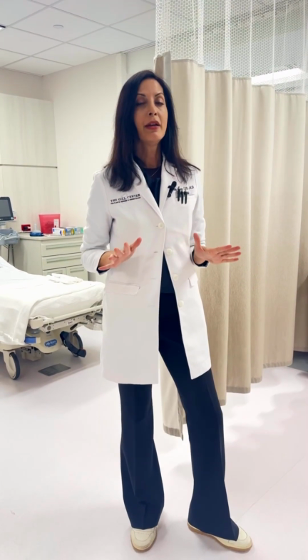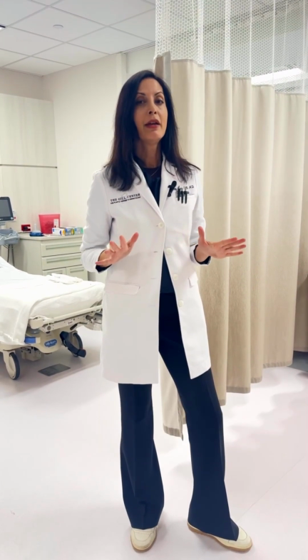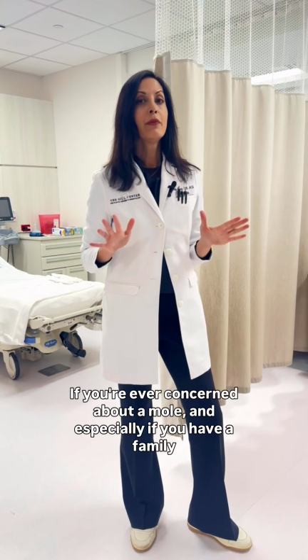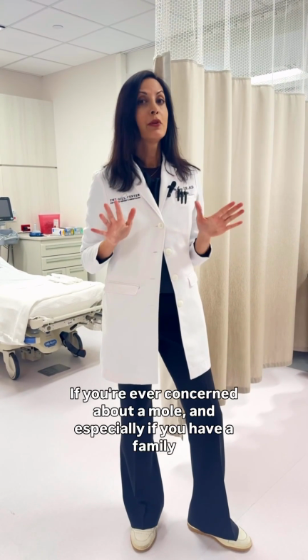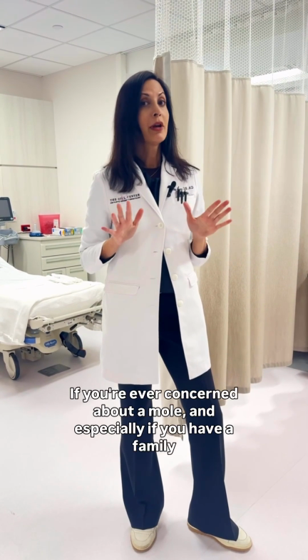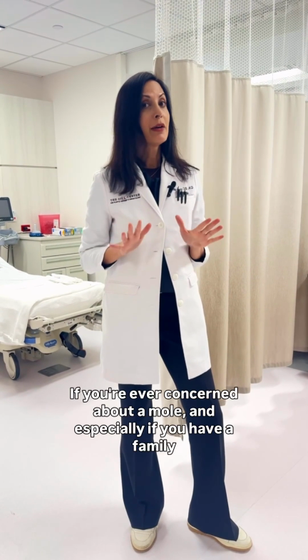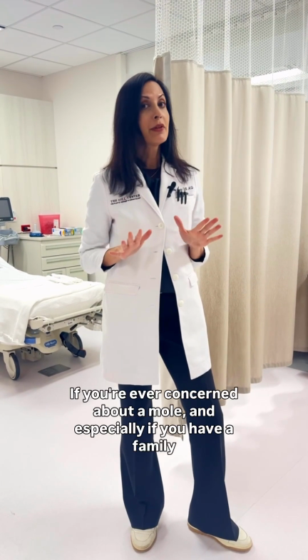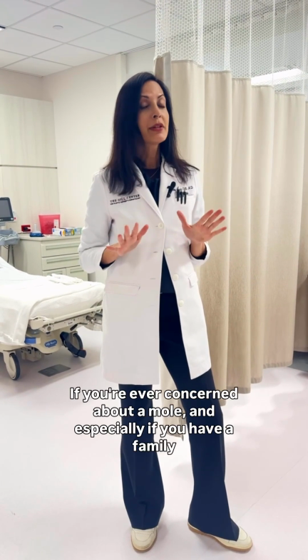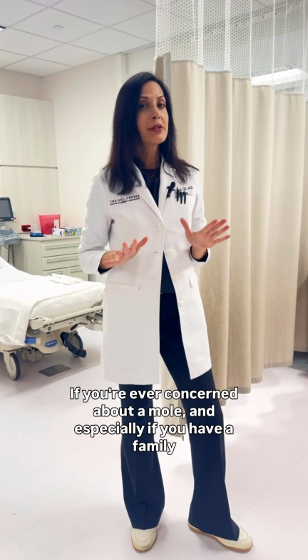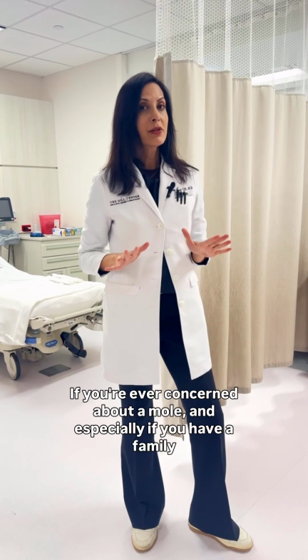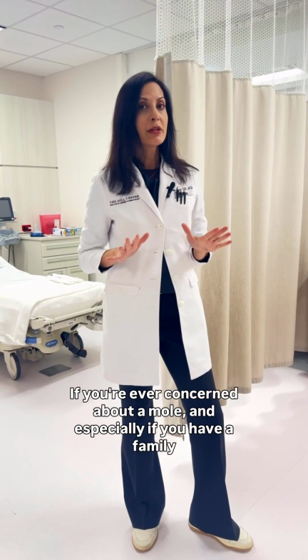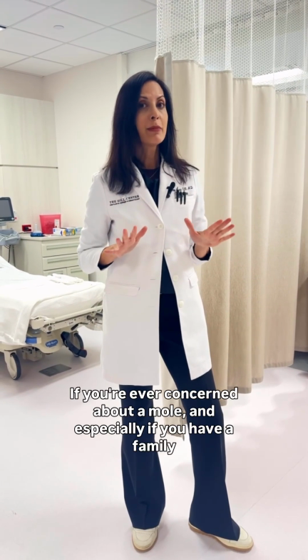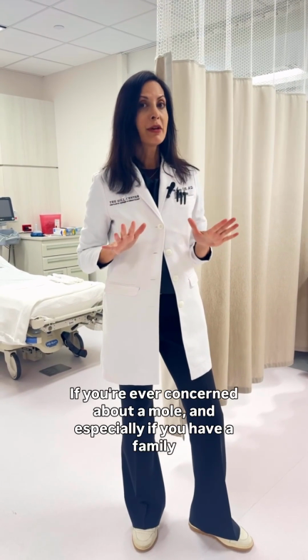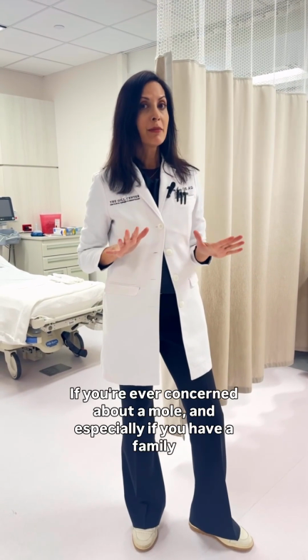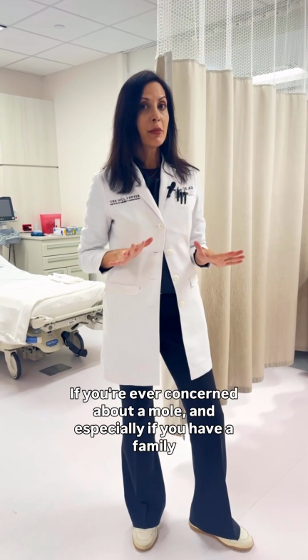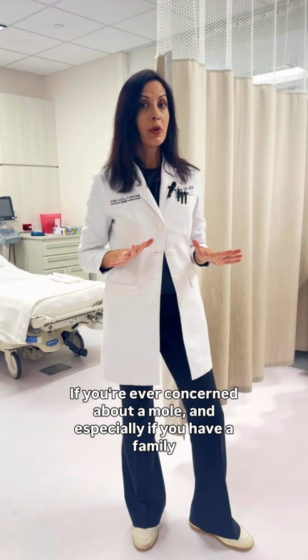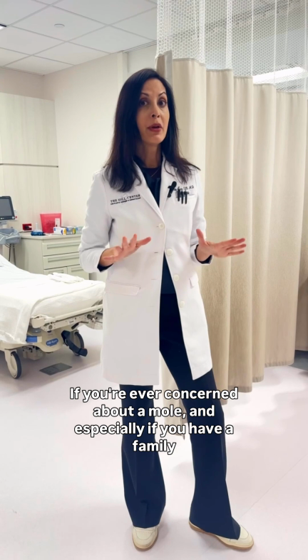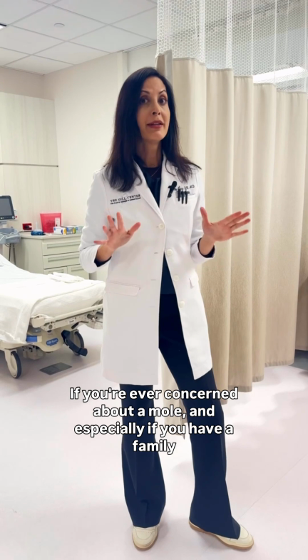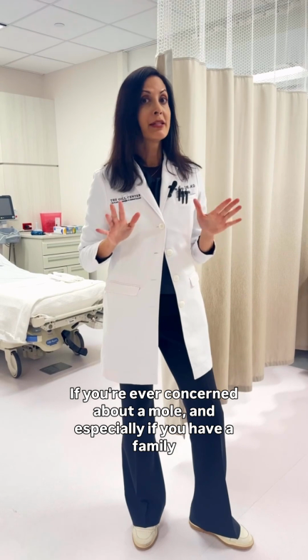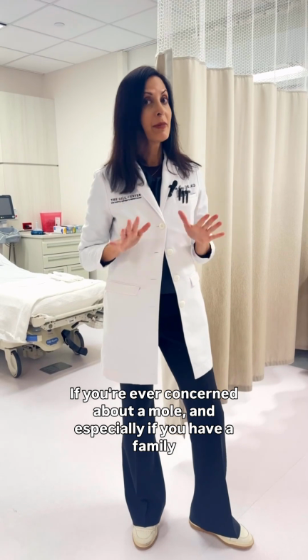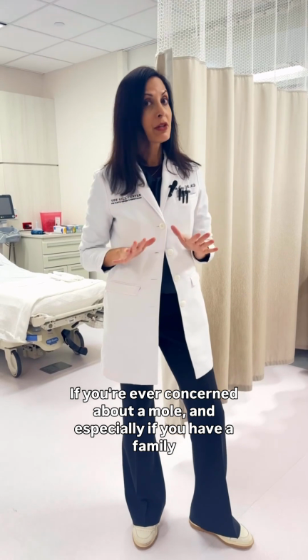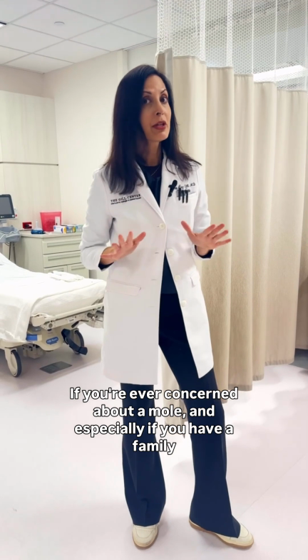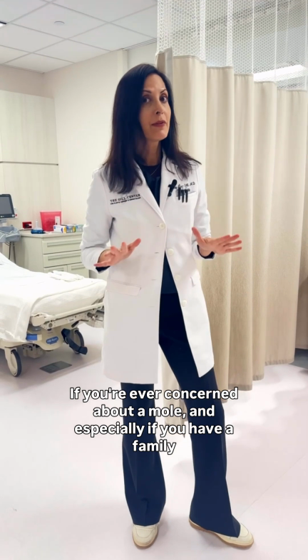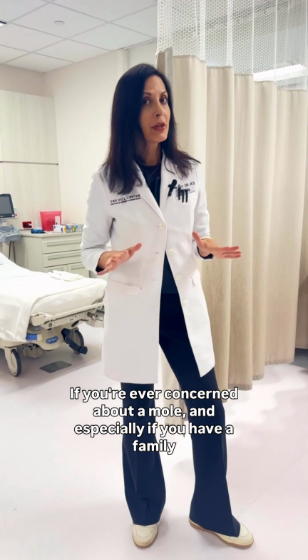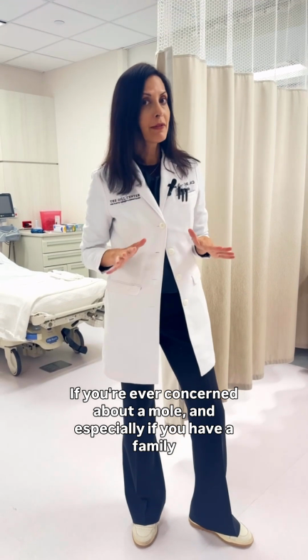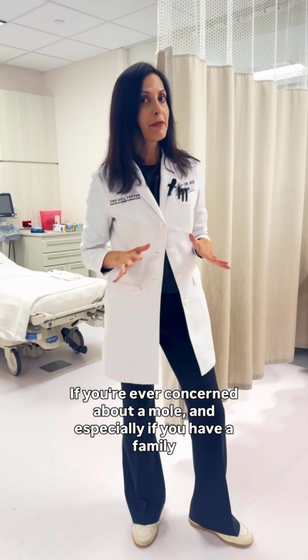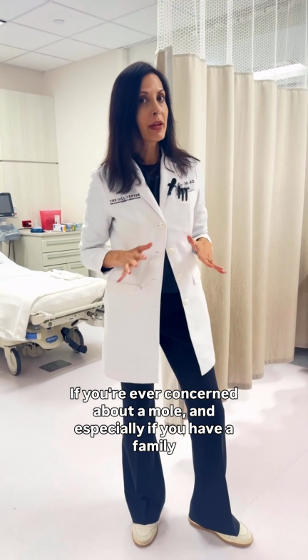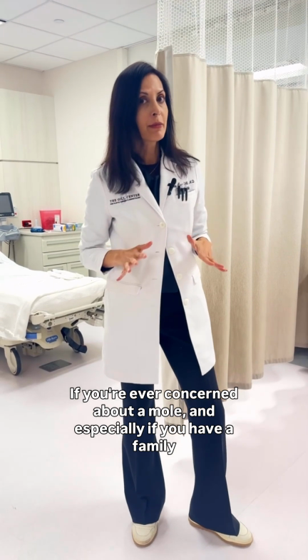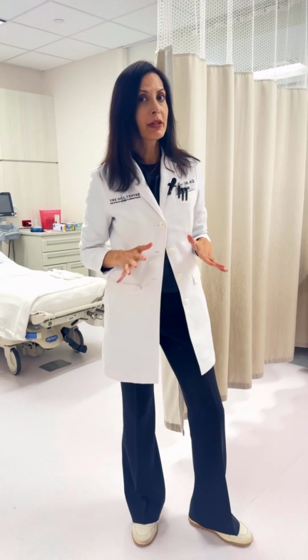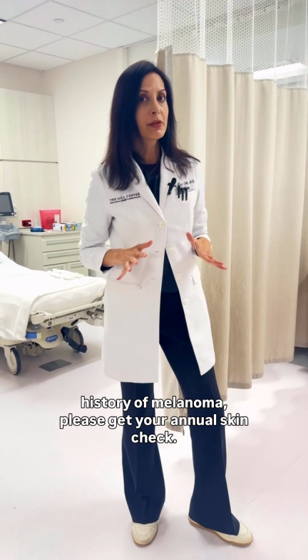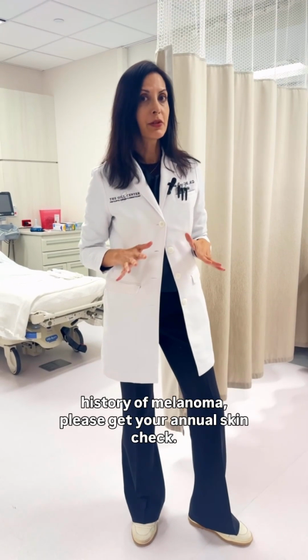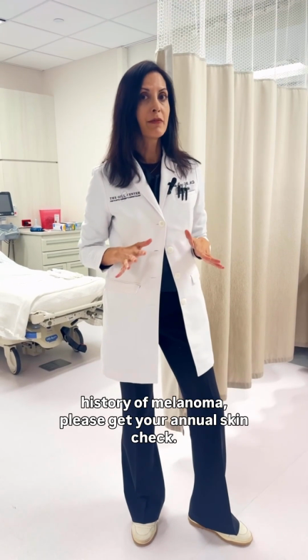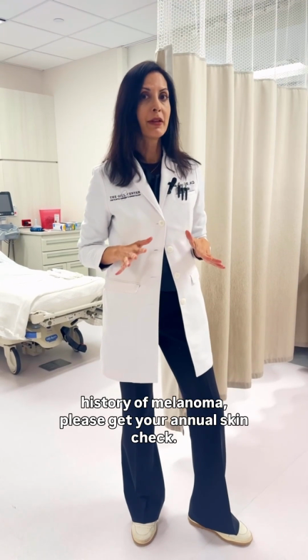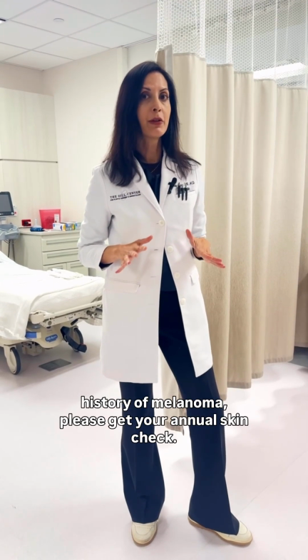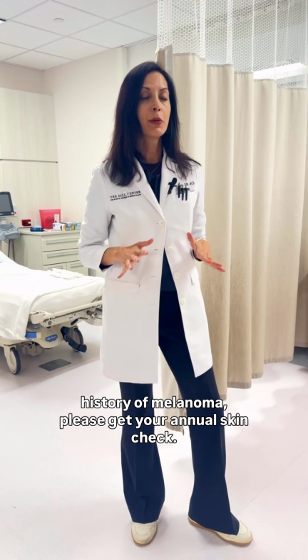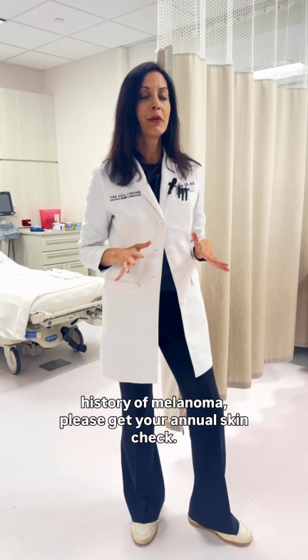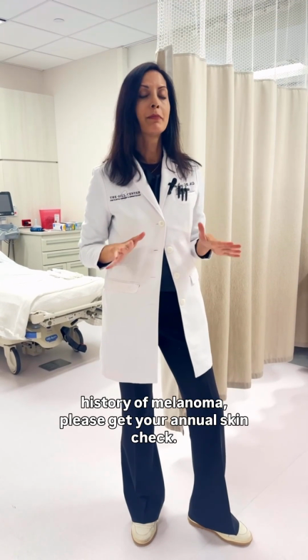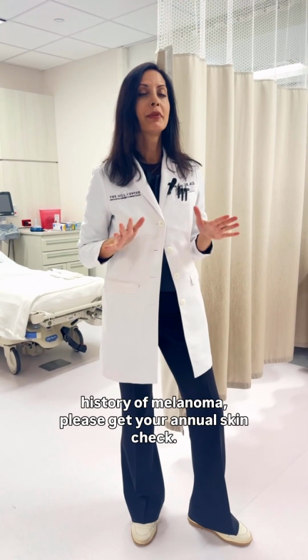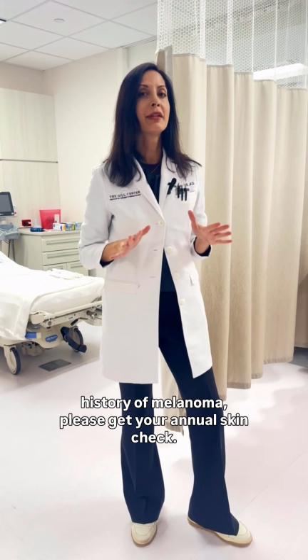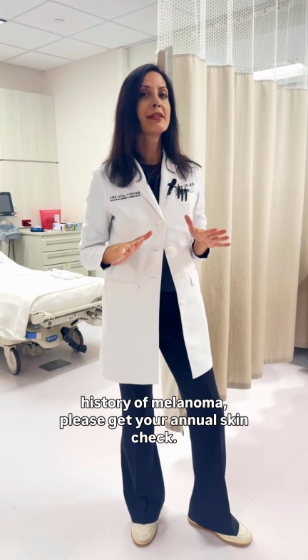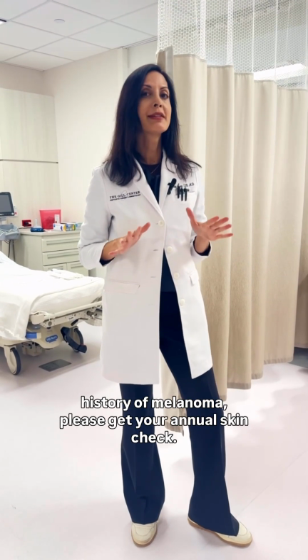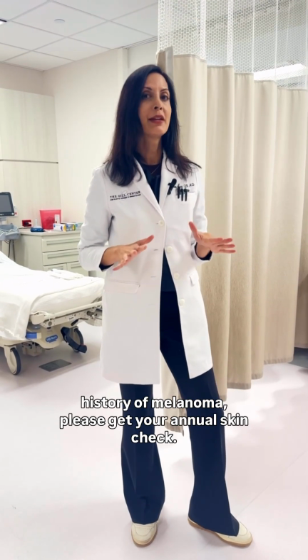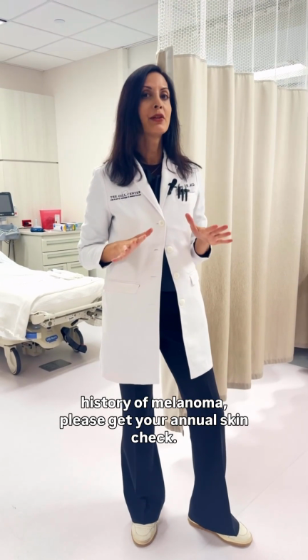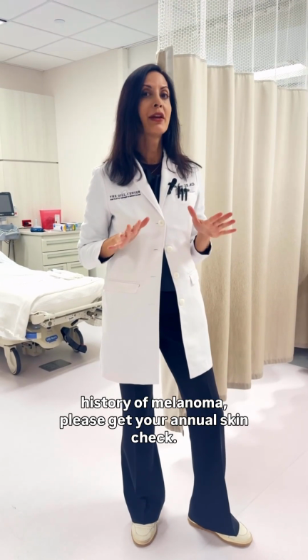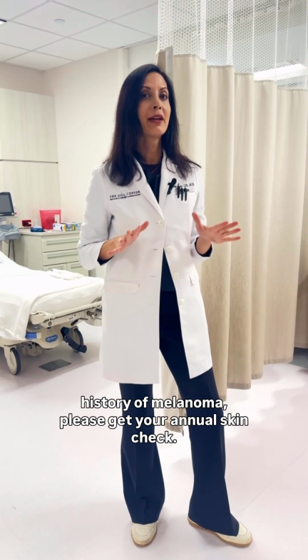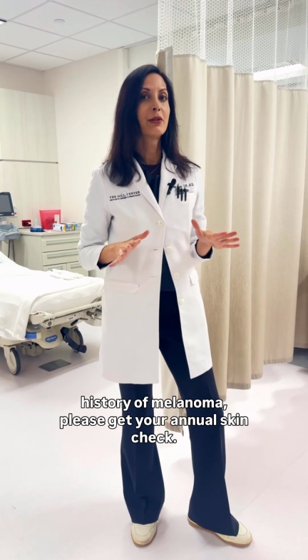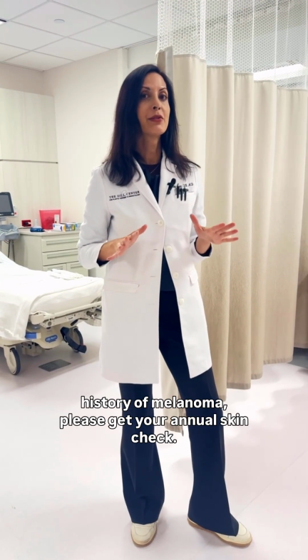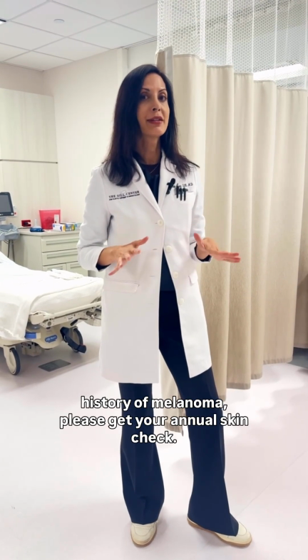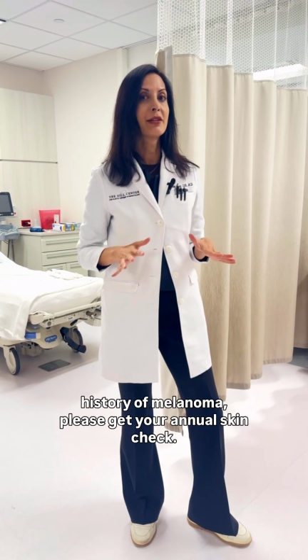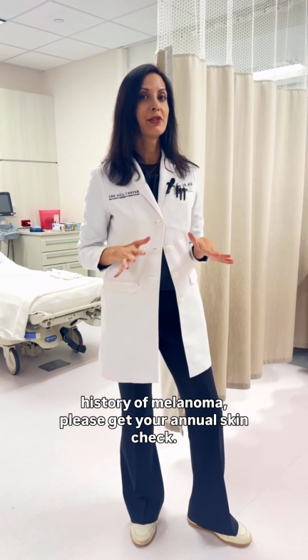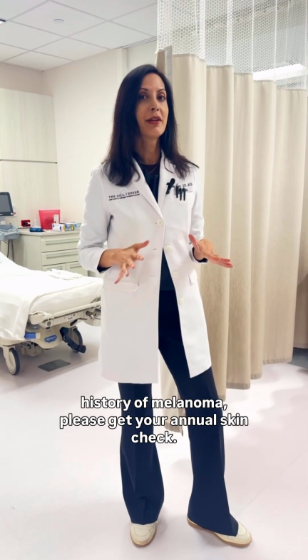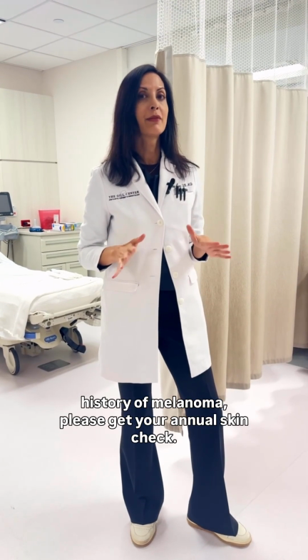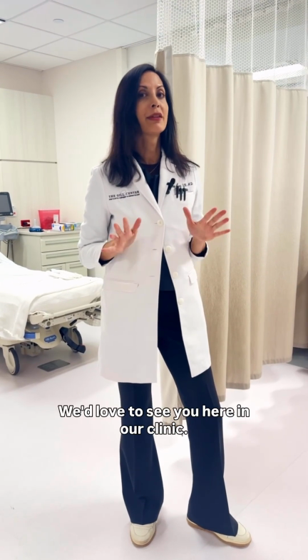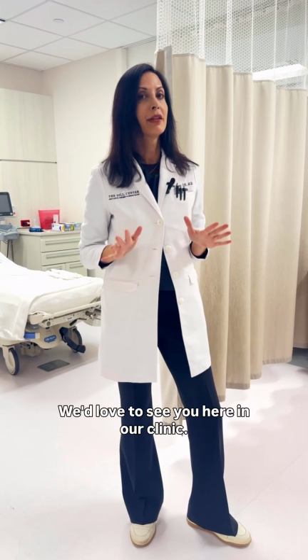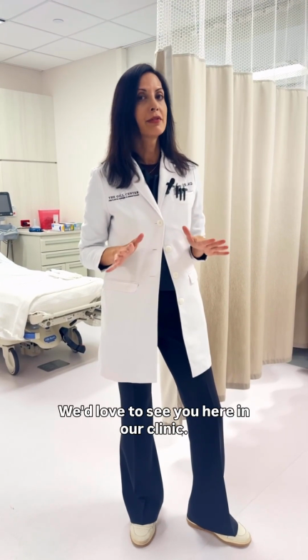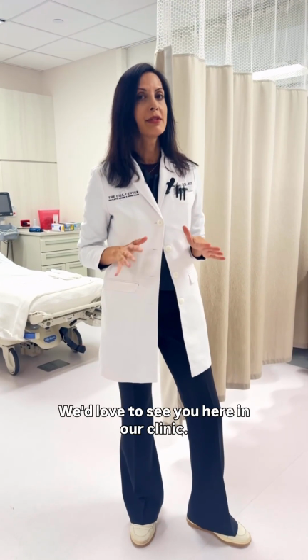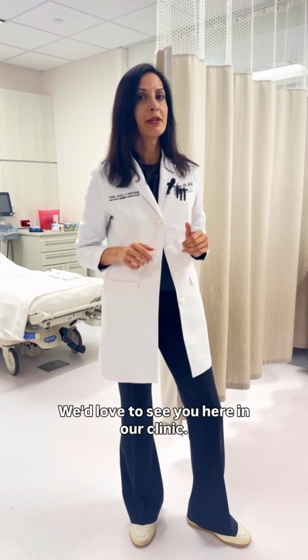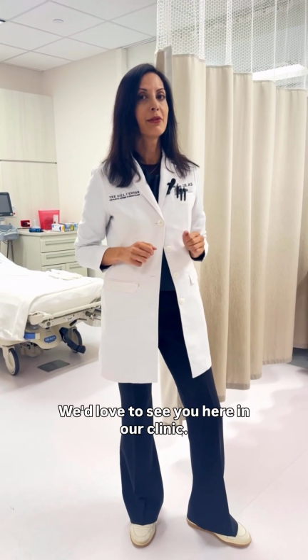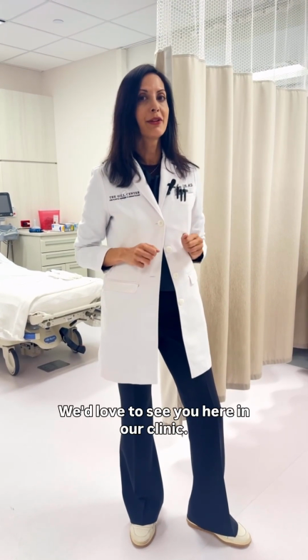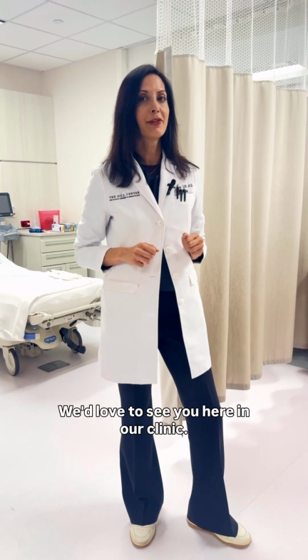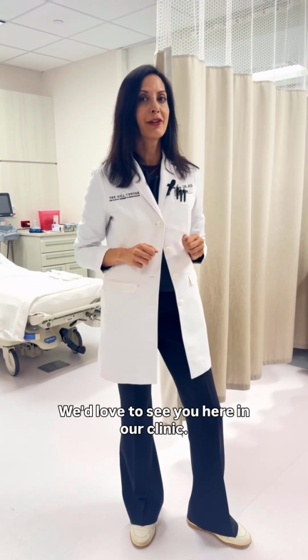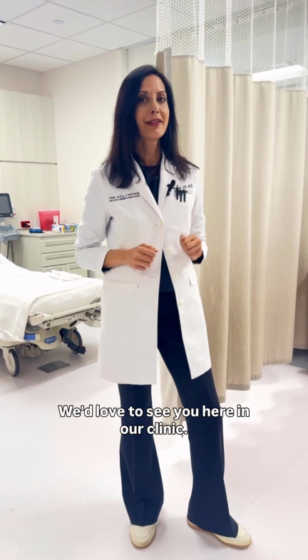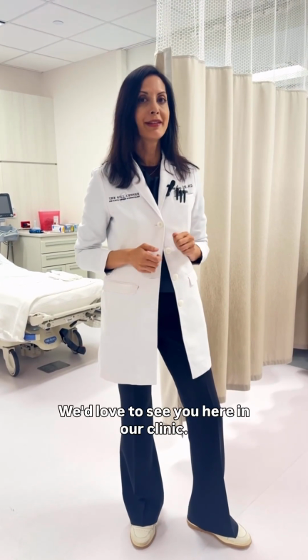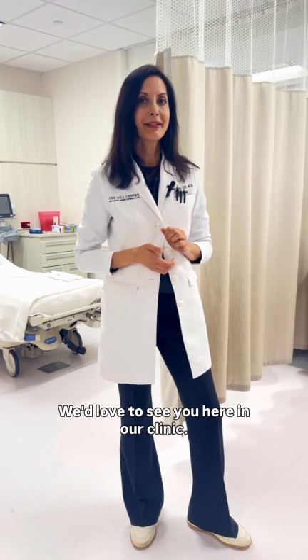If you're ever concerned about a mole, and especially if you have a family history of melanoma, please get your annual skin check. We'd love to see you here in our clinic.